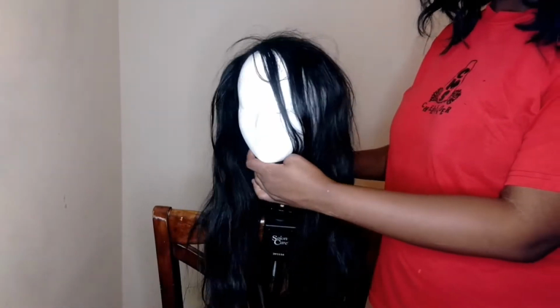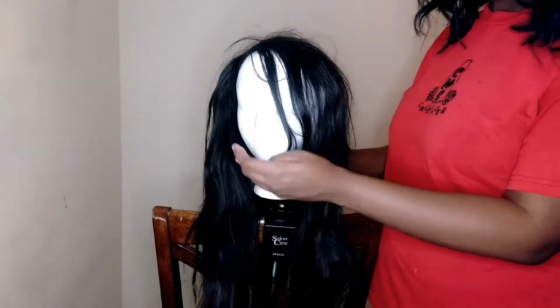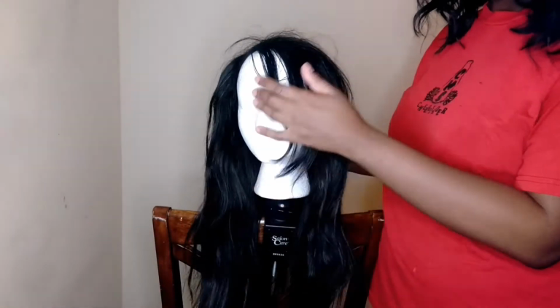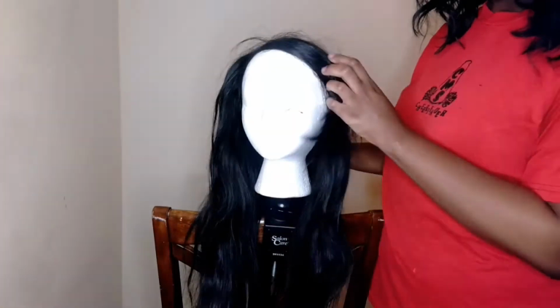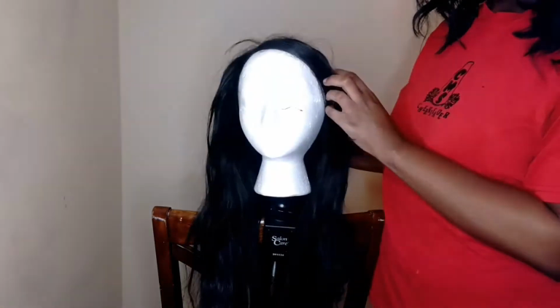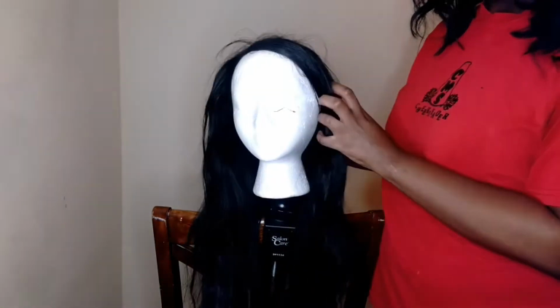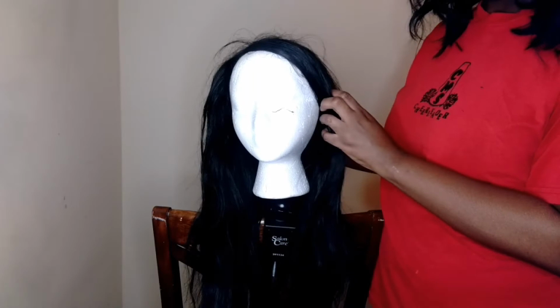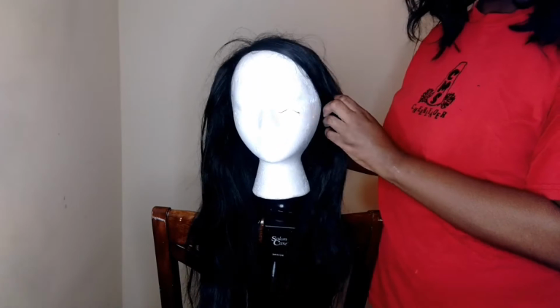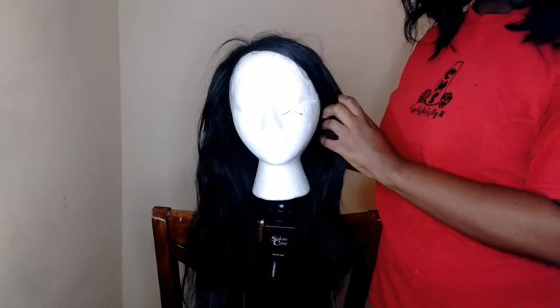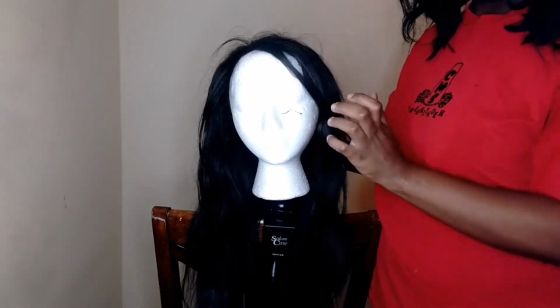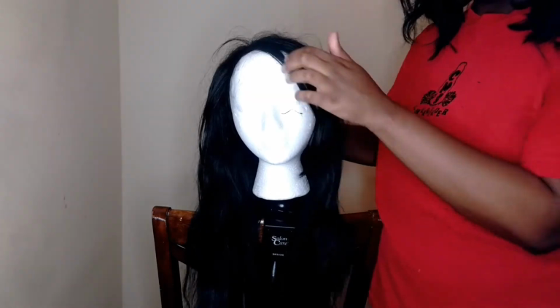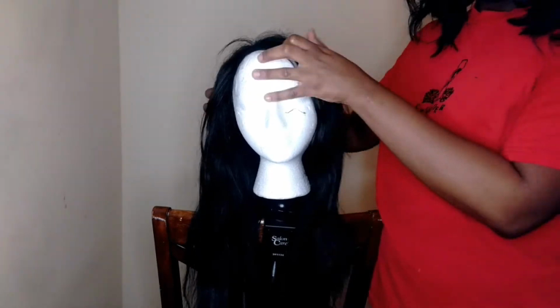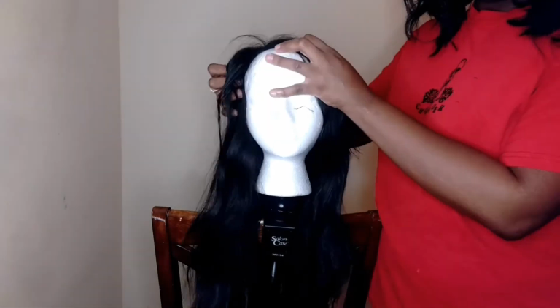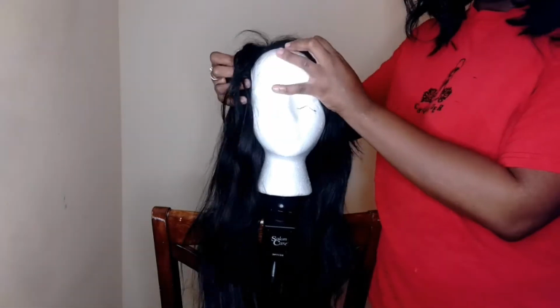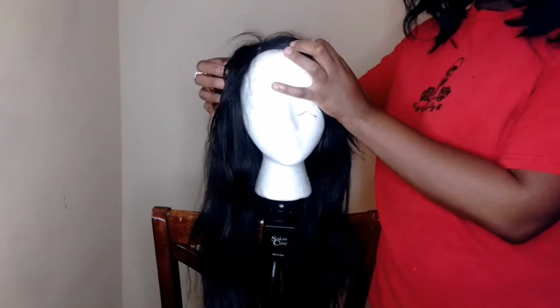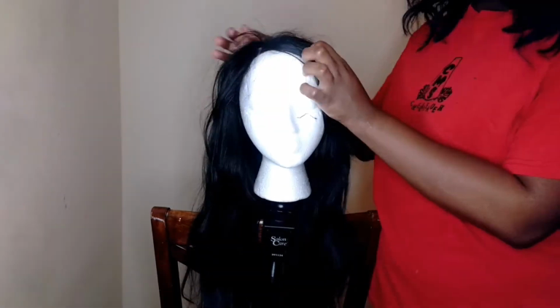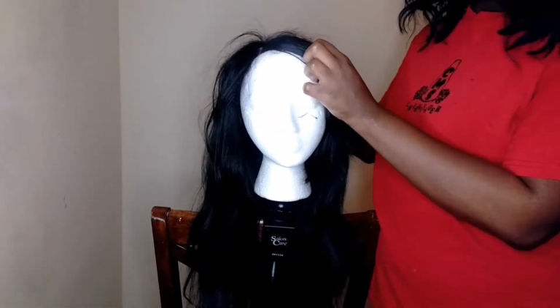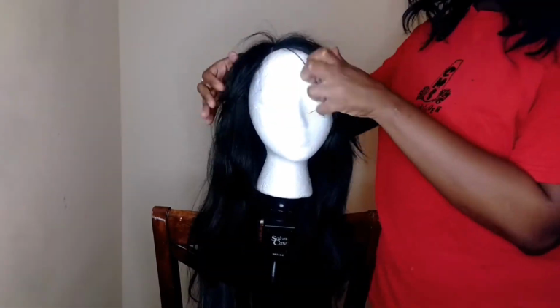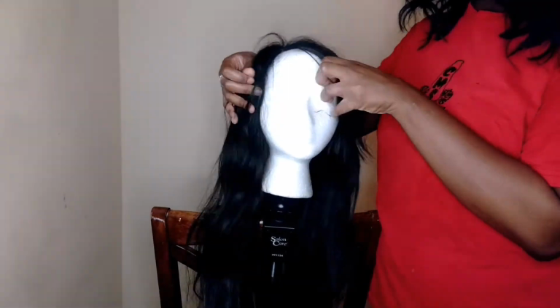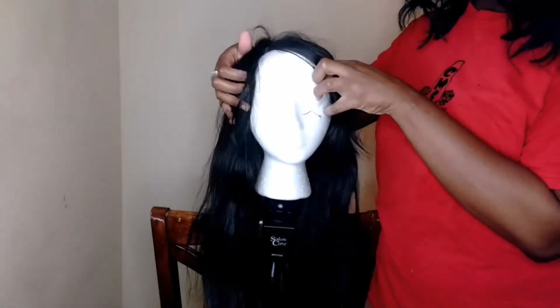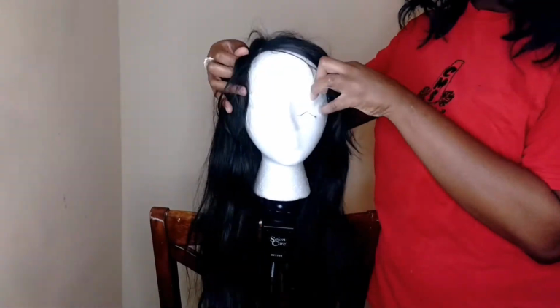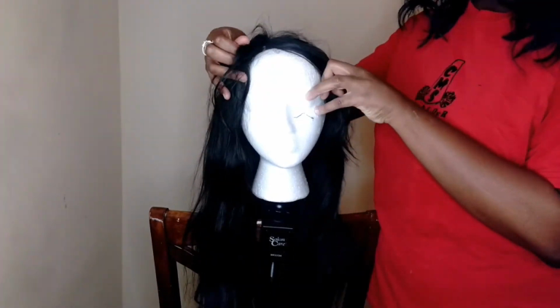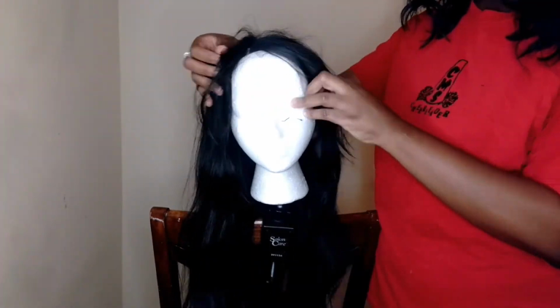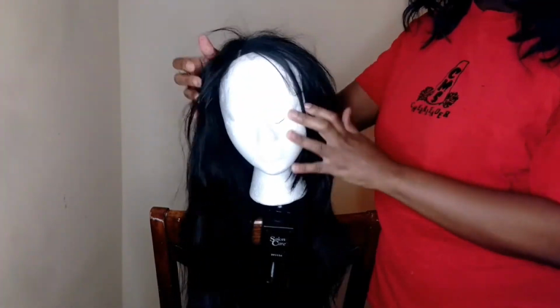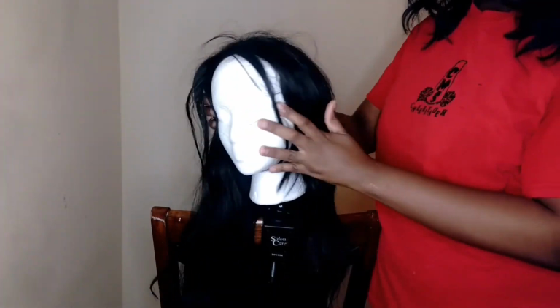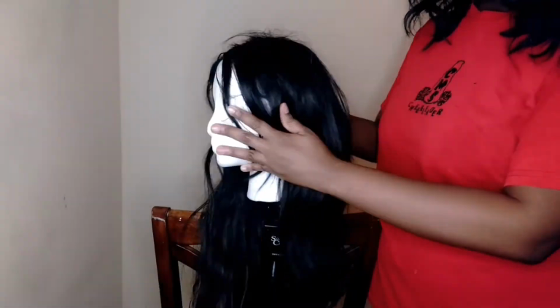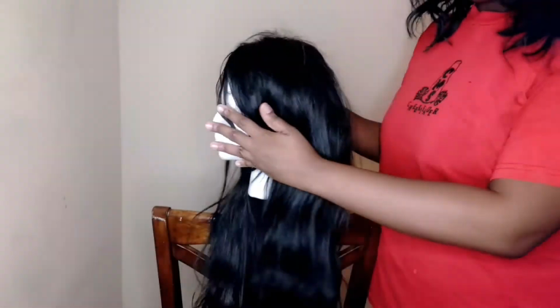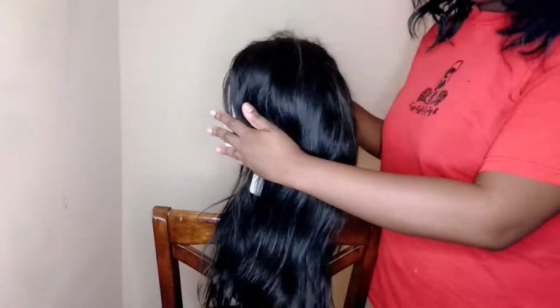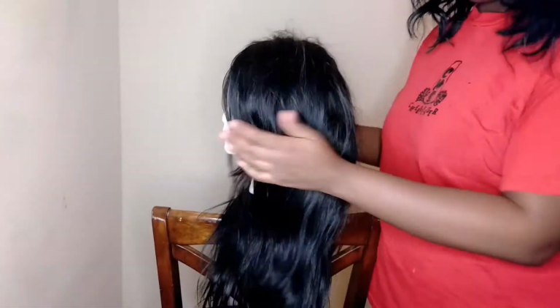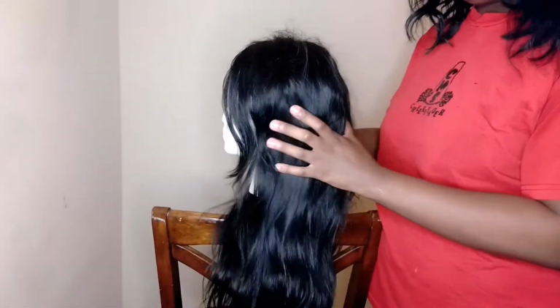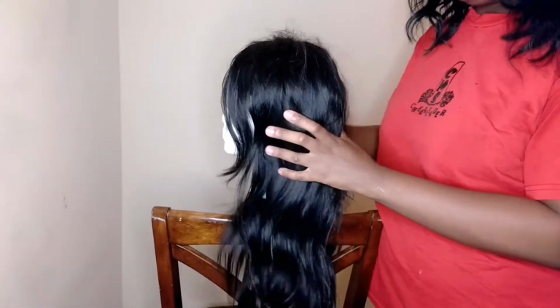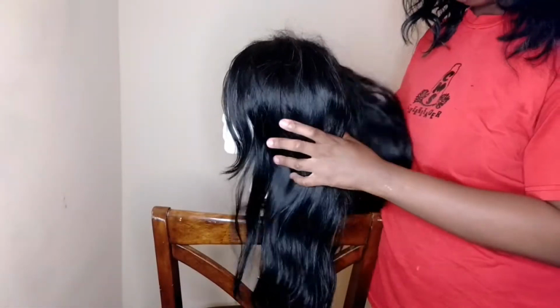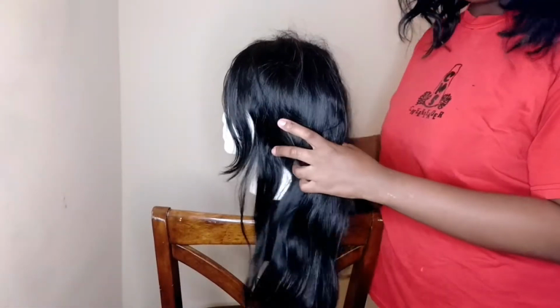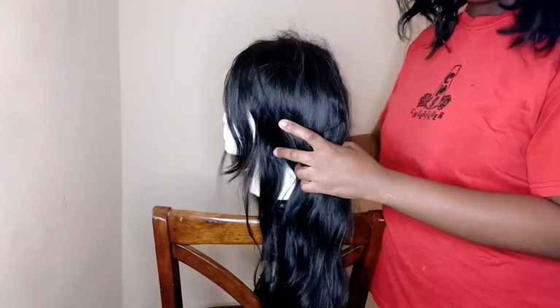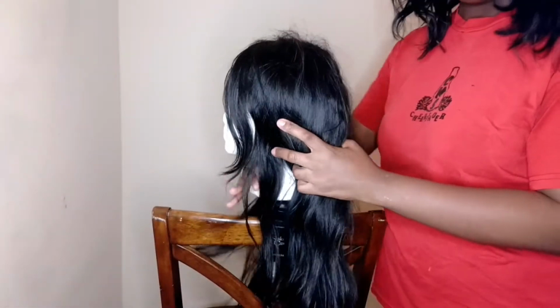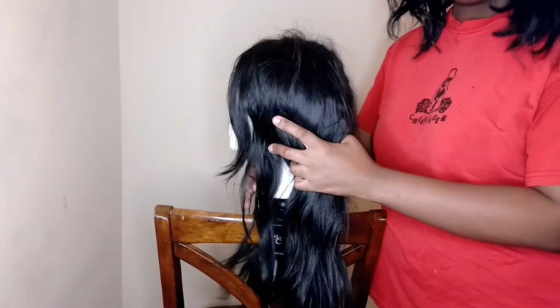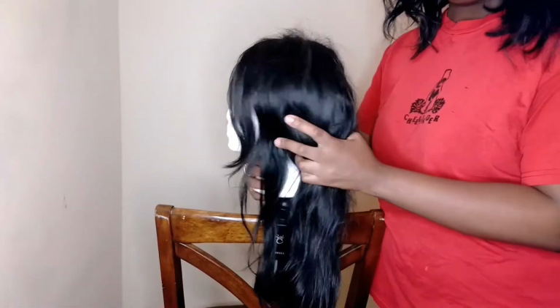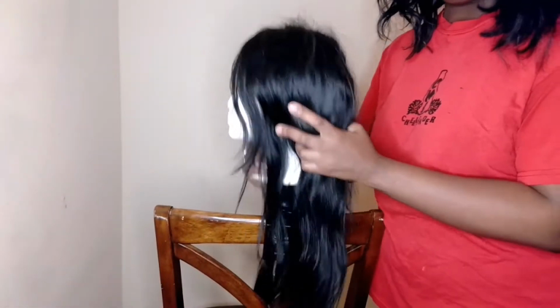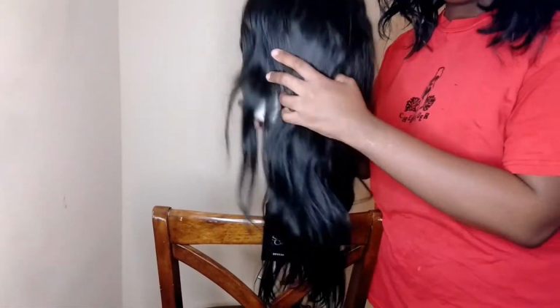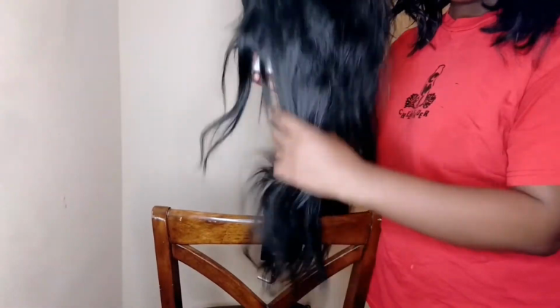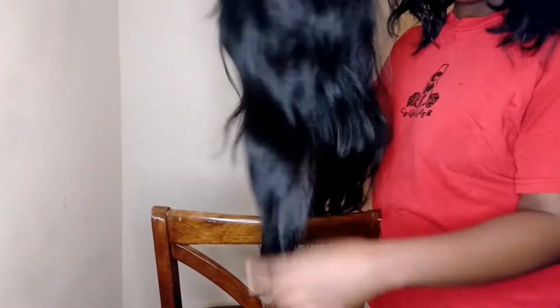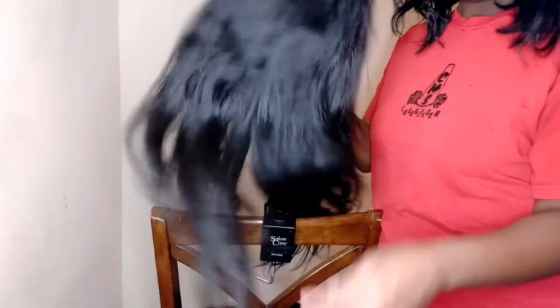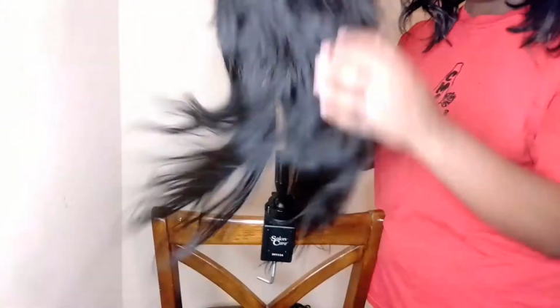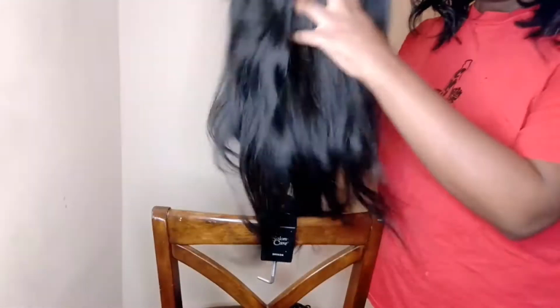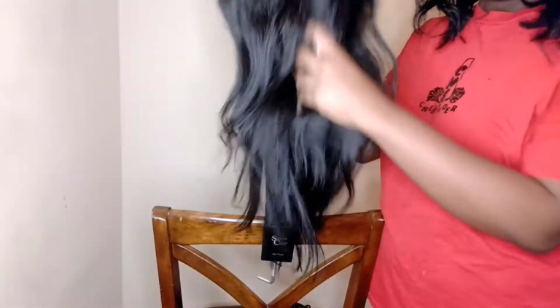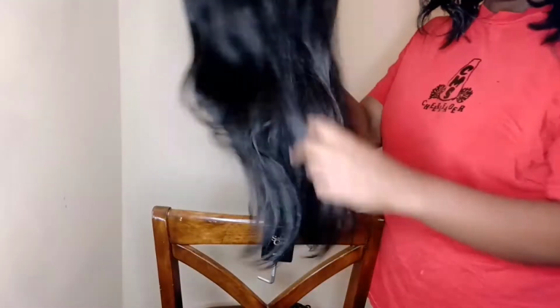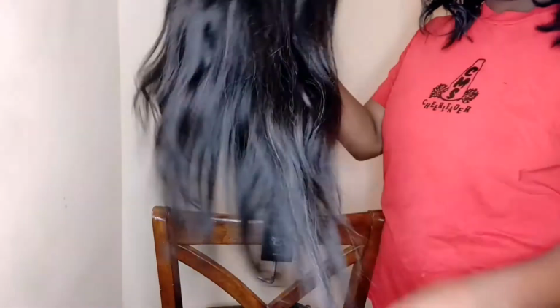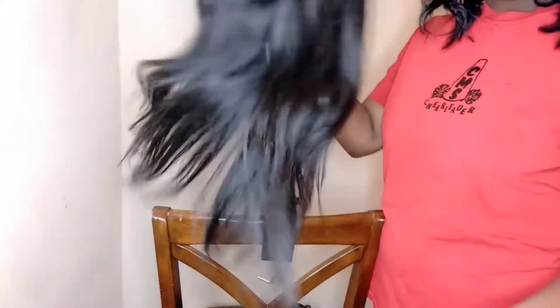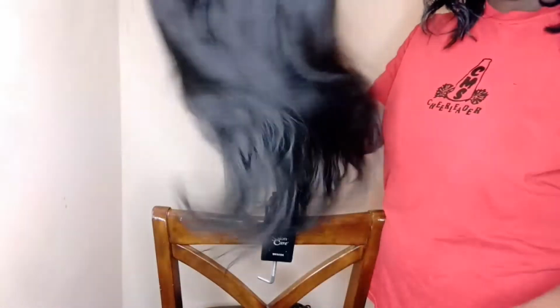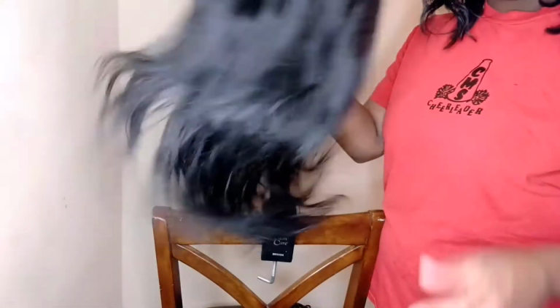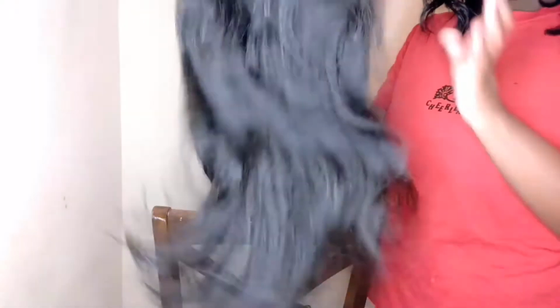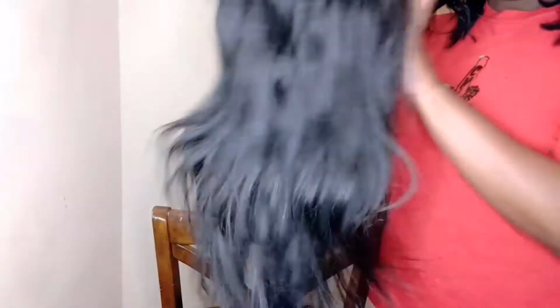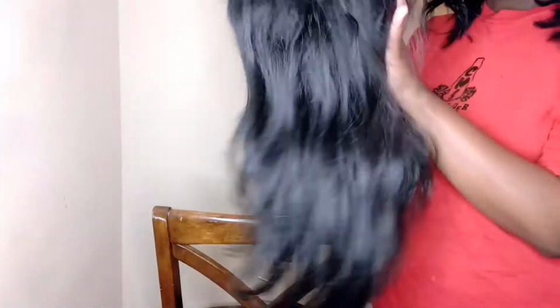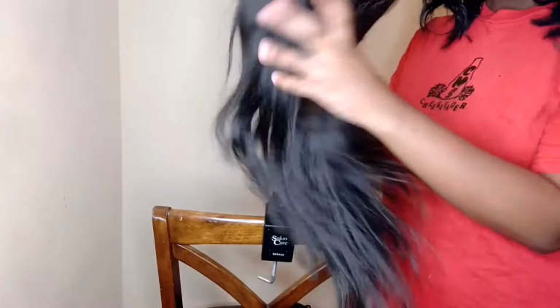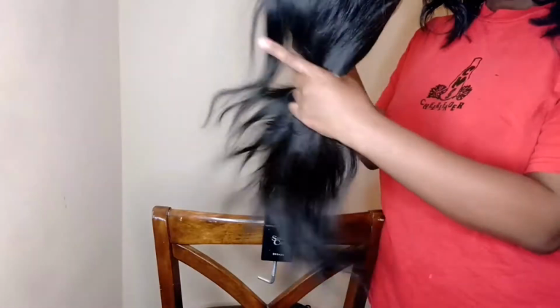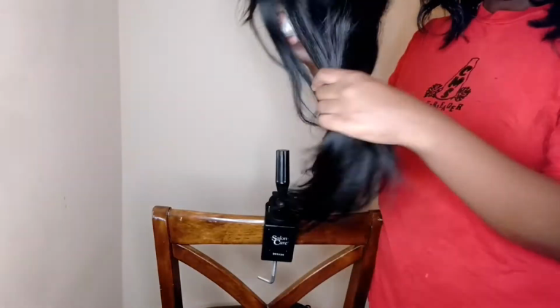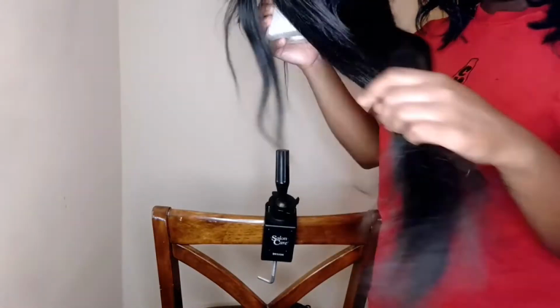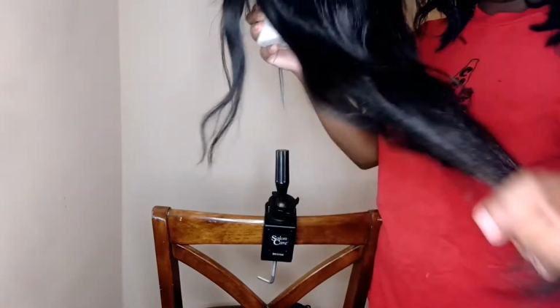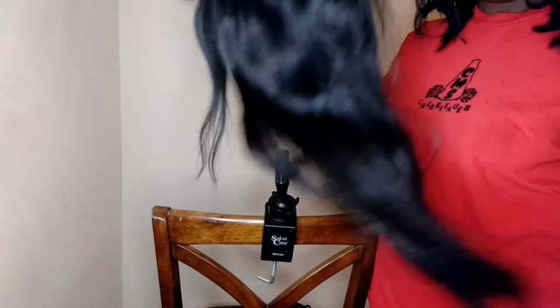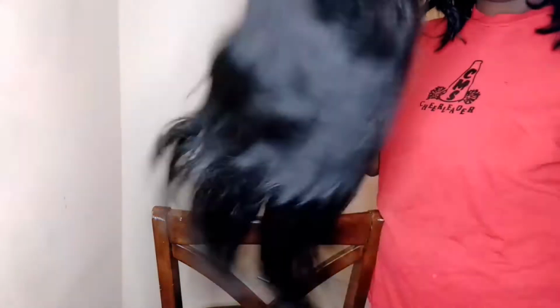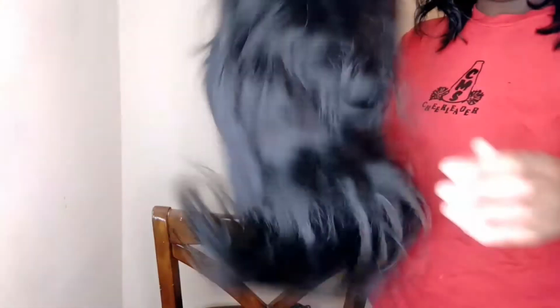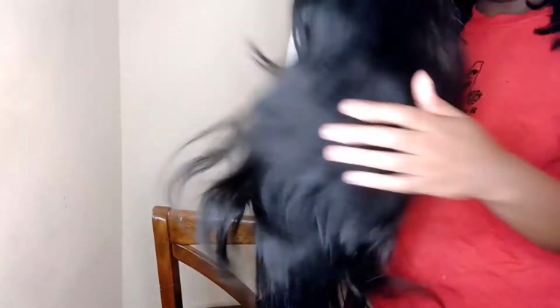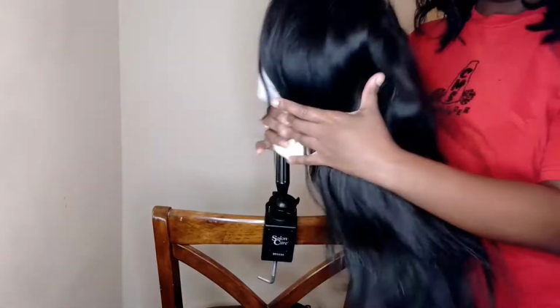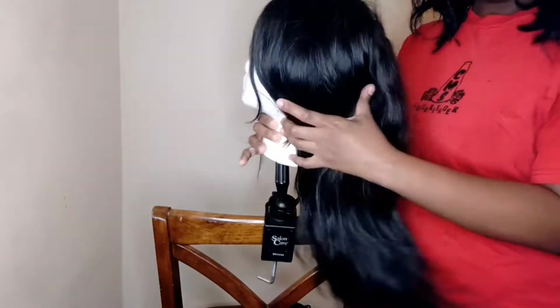This is the wig that I'm going to be pin curling. The inches are — I think it's 24, 22, and a 20.